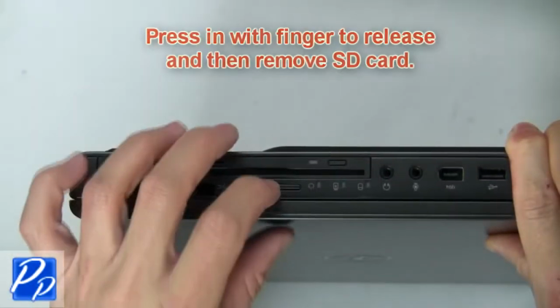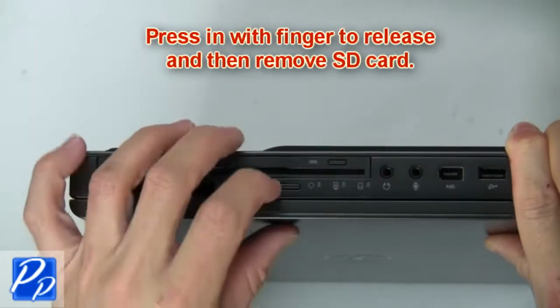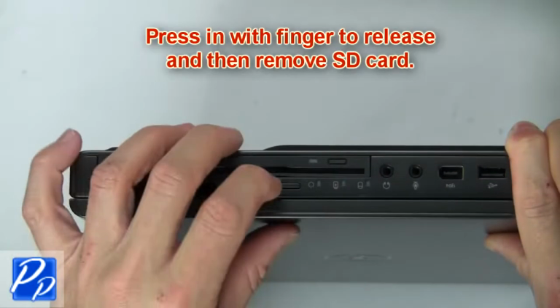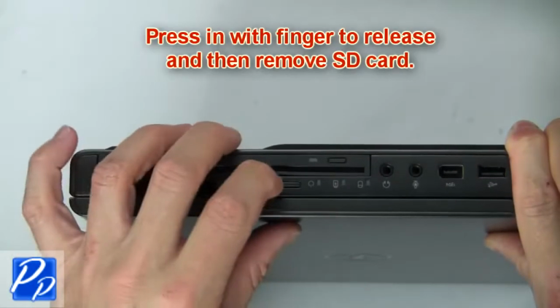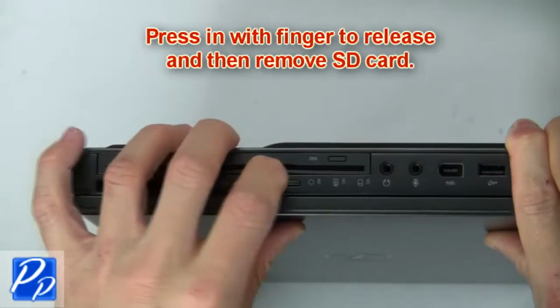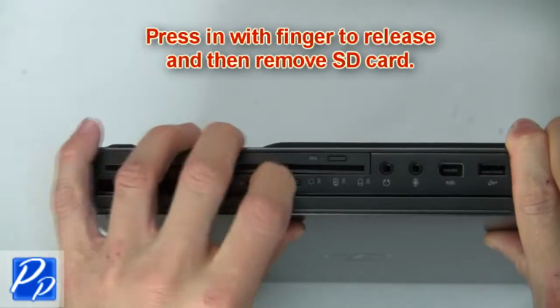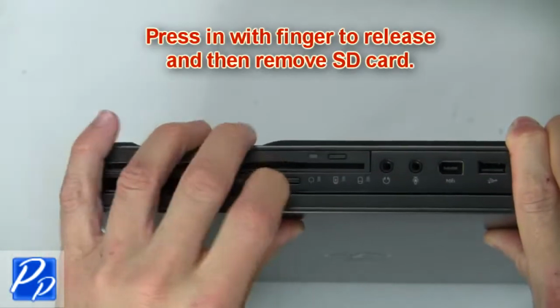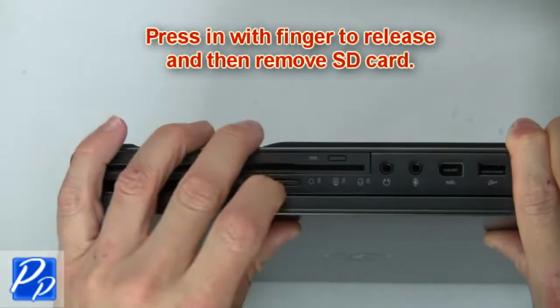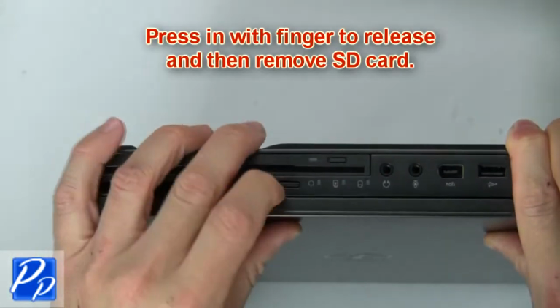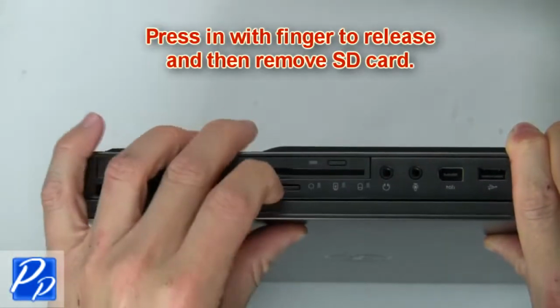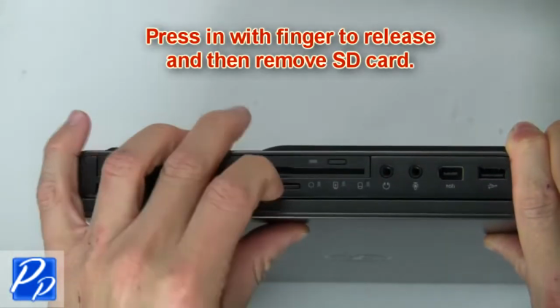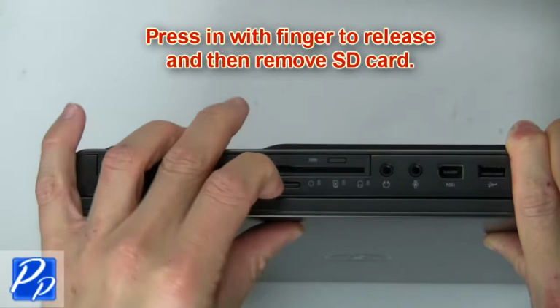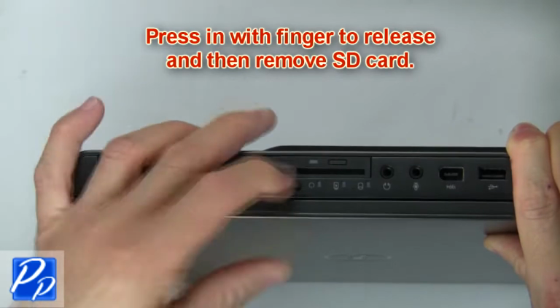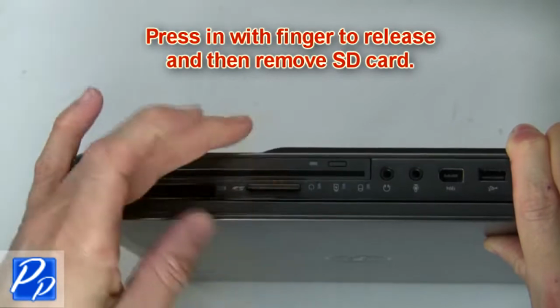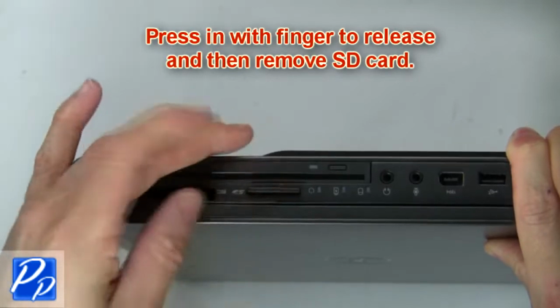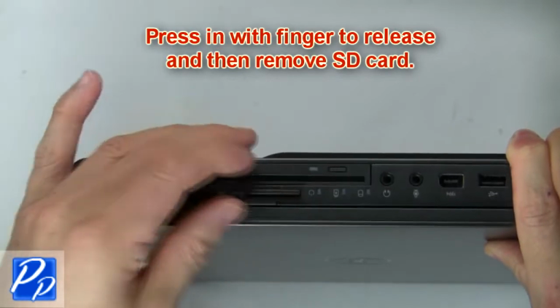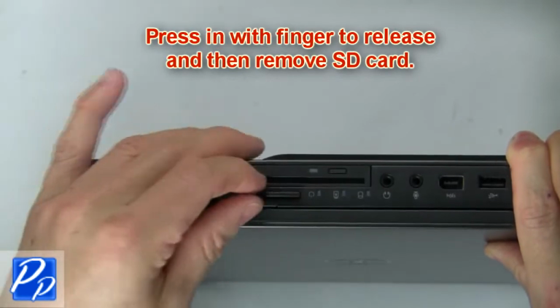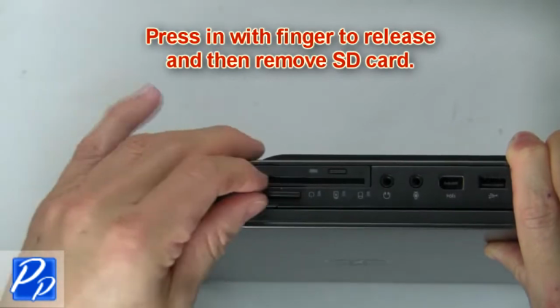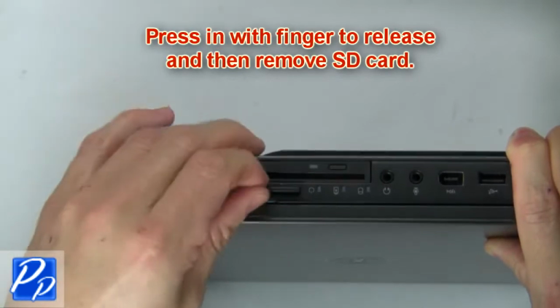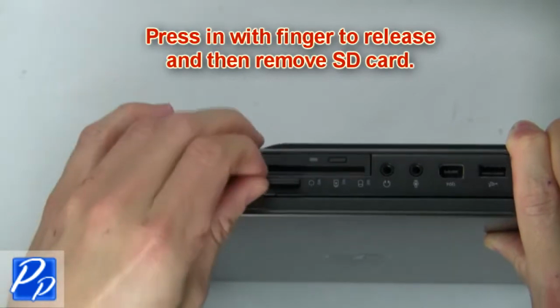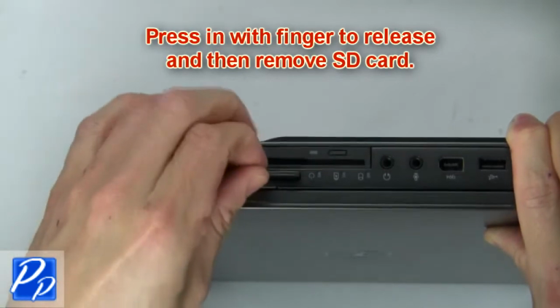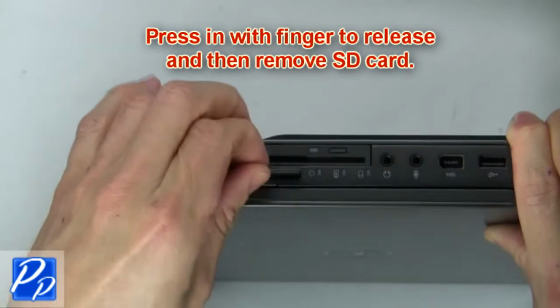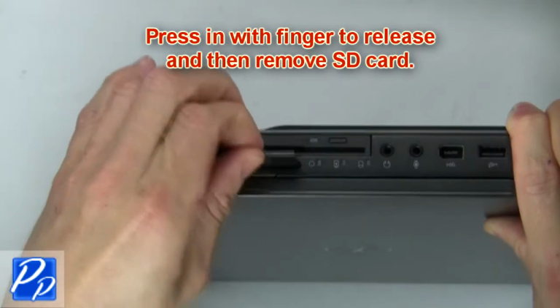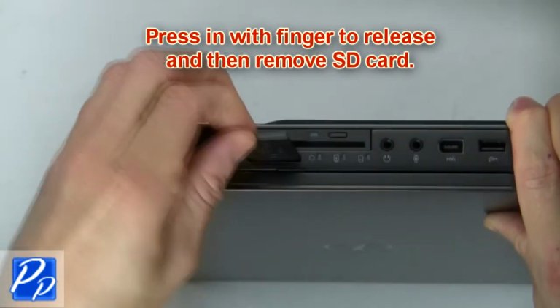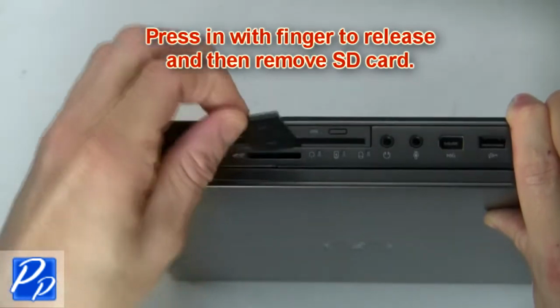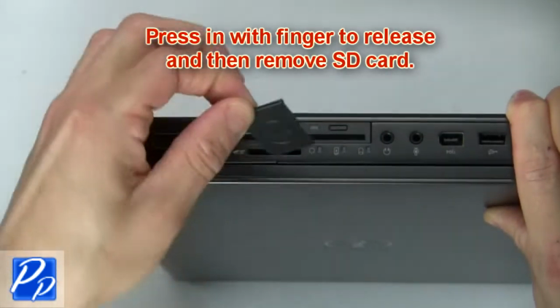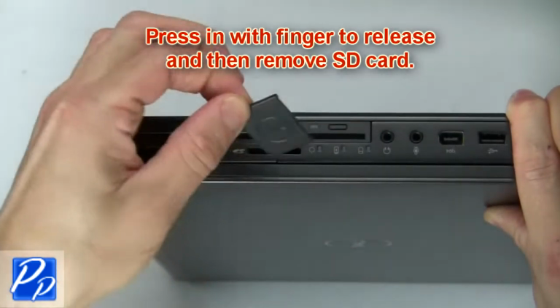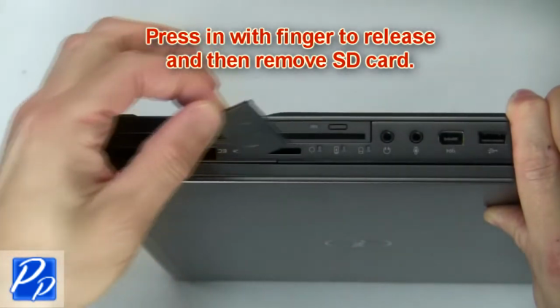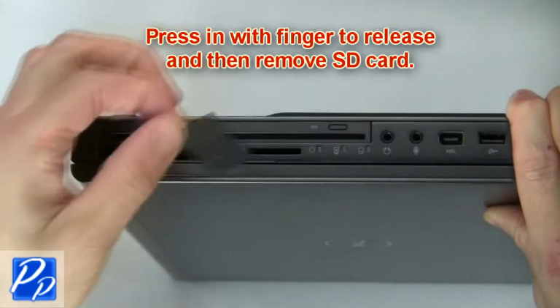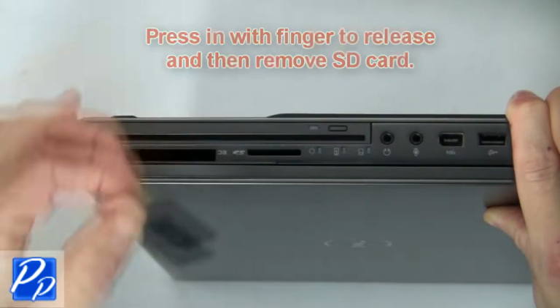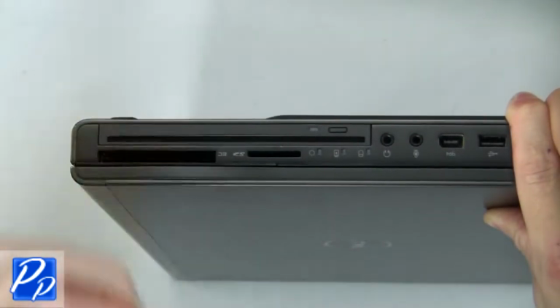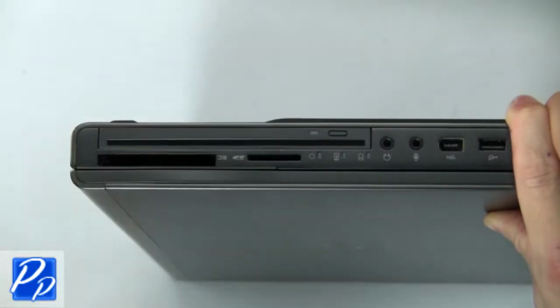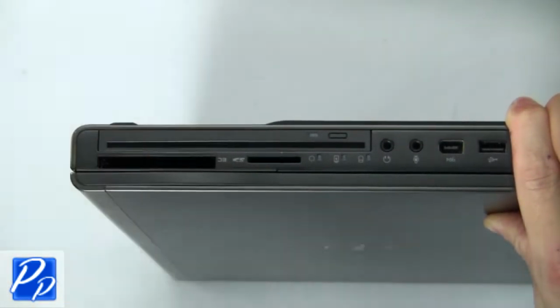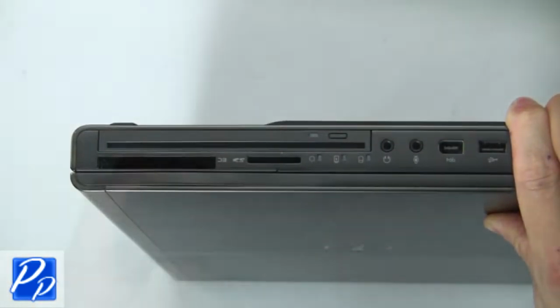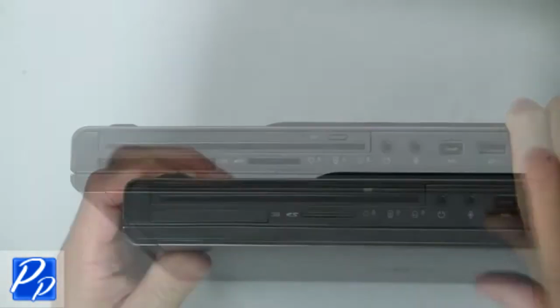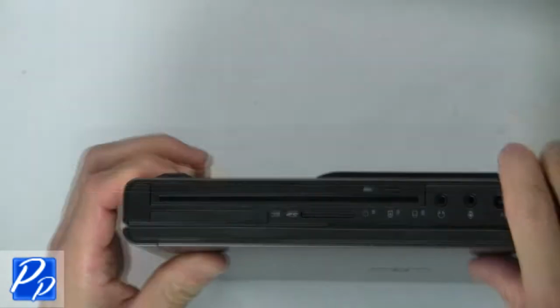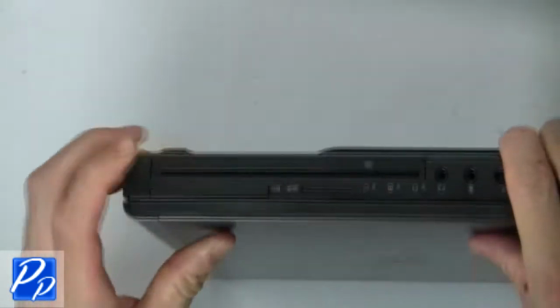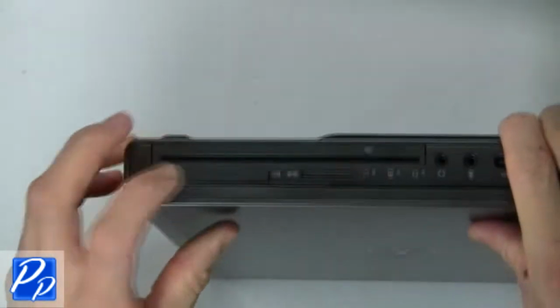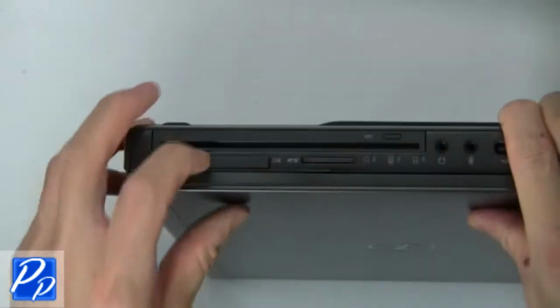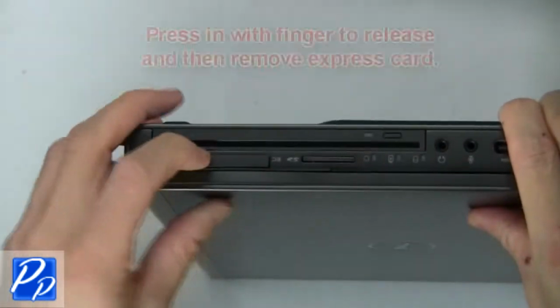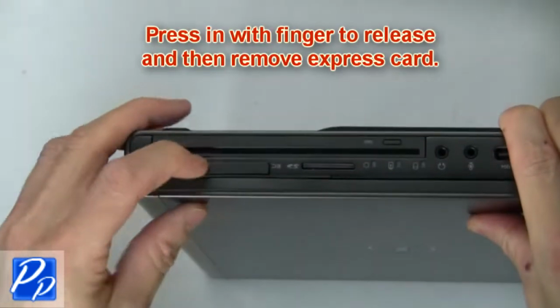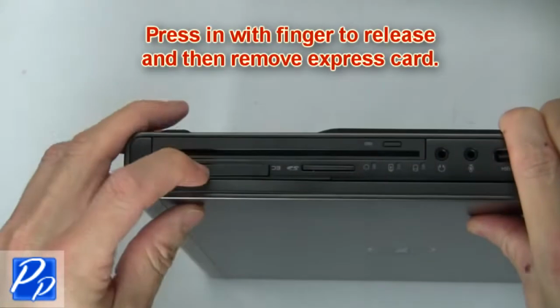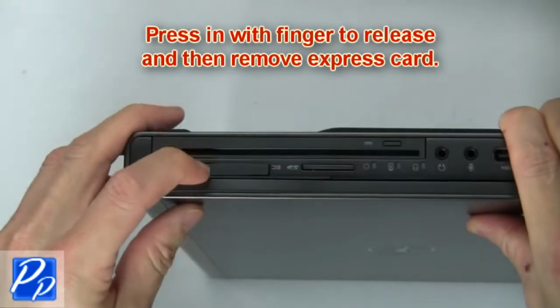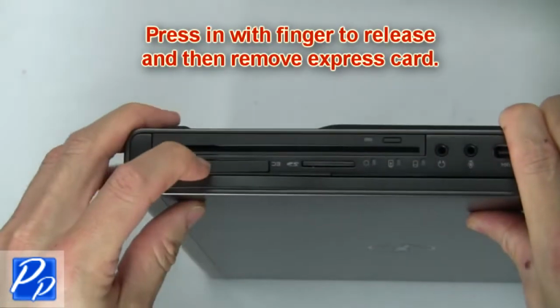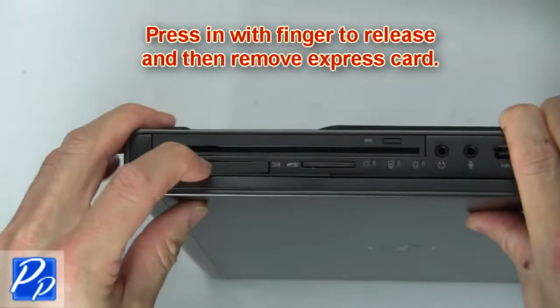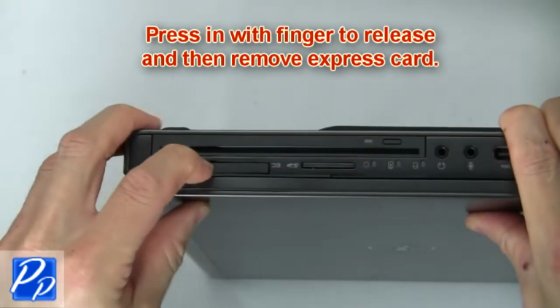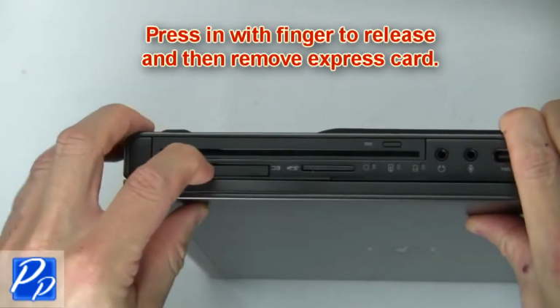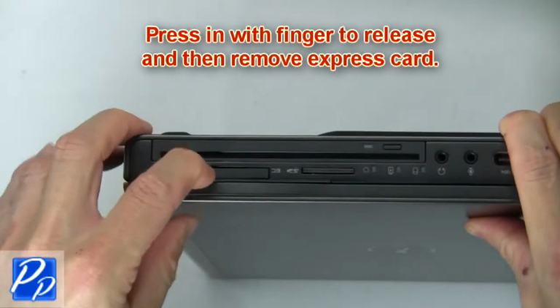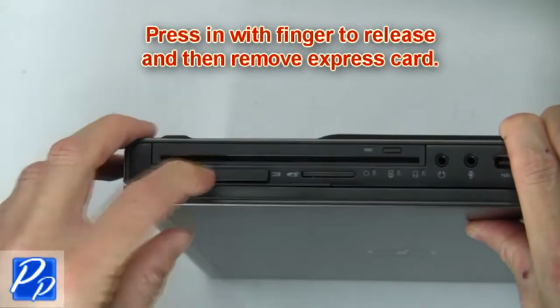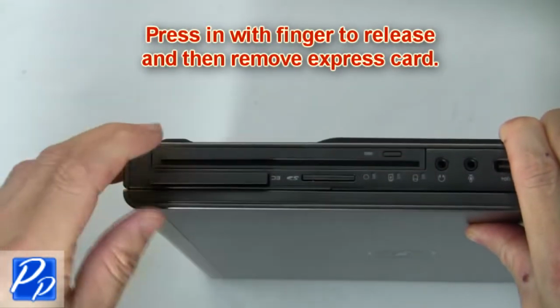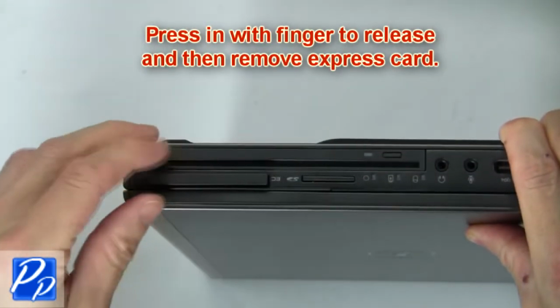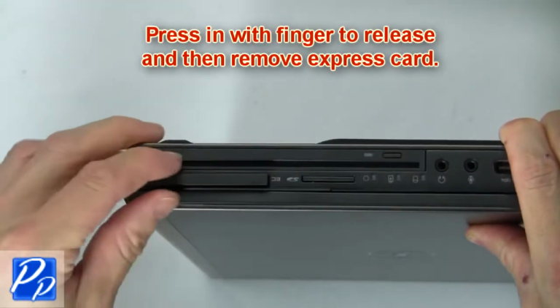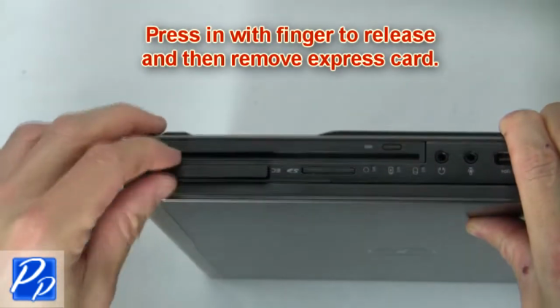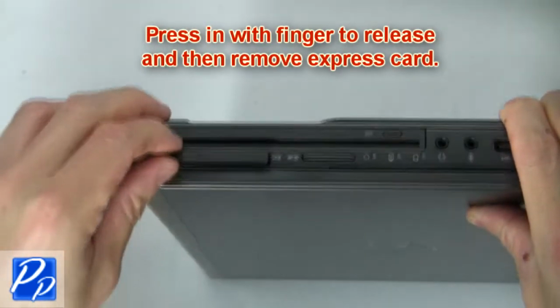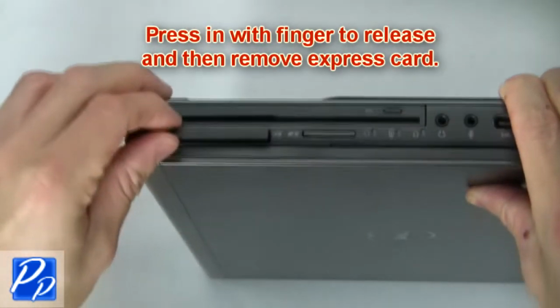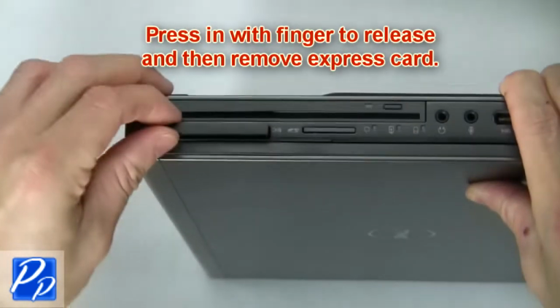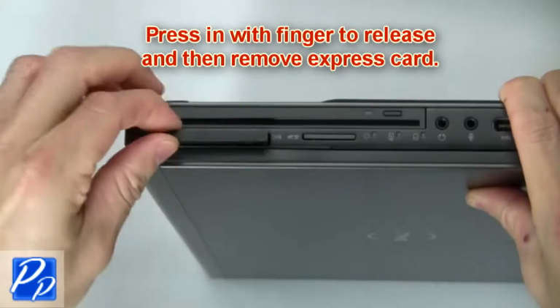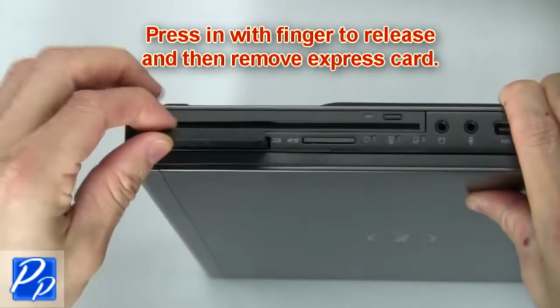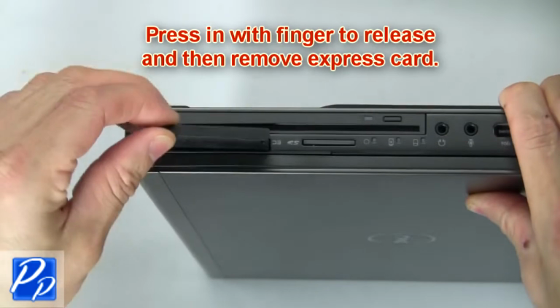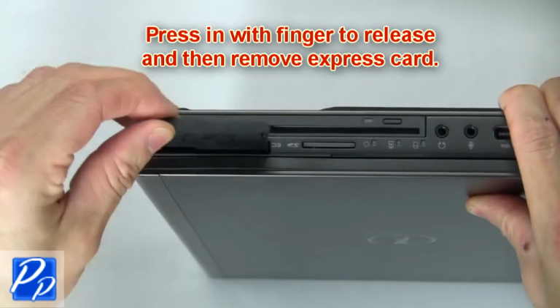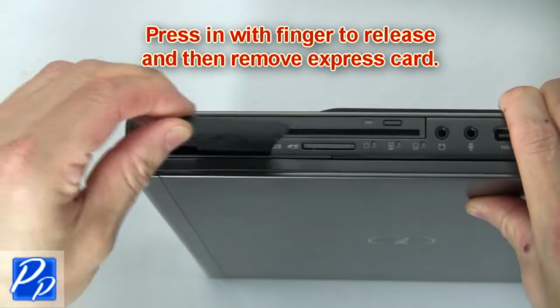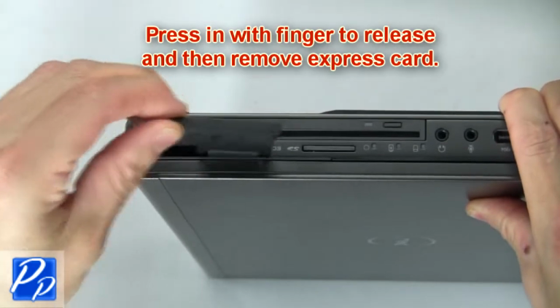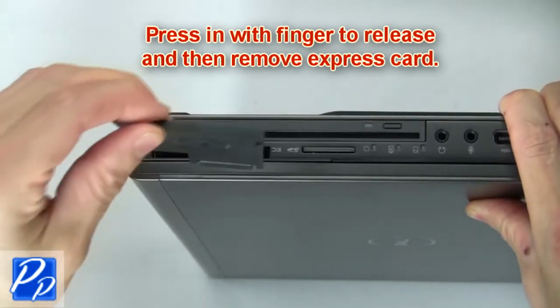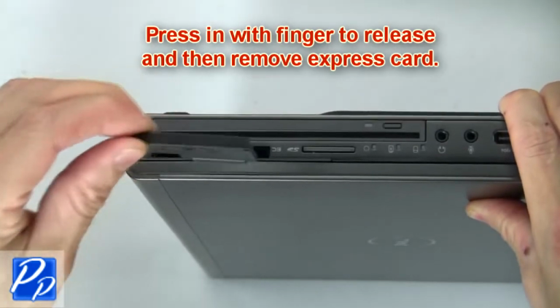Press in with finger to release and then remove SD card. Press in with finger to release and remove the express card.